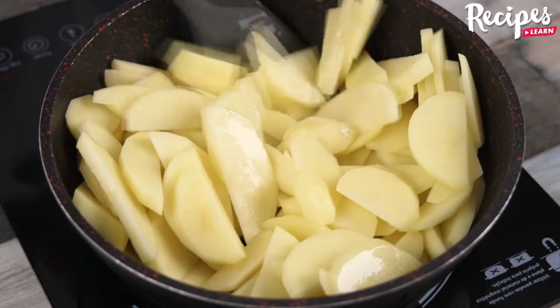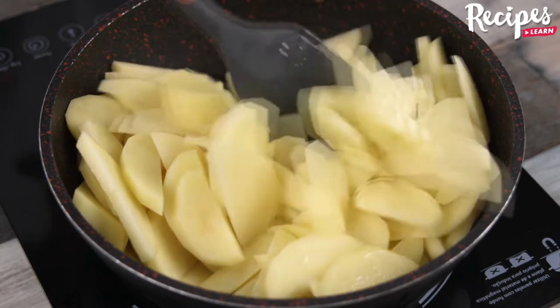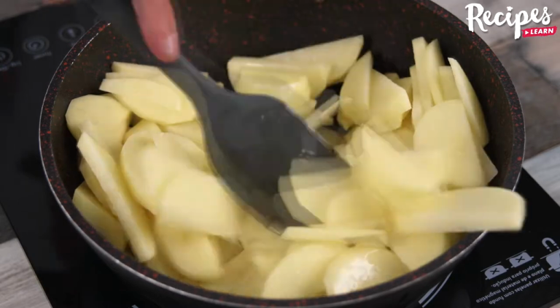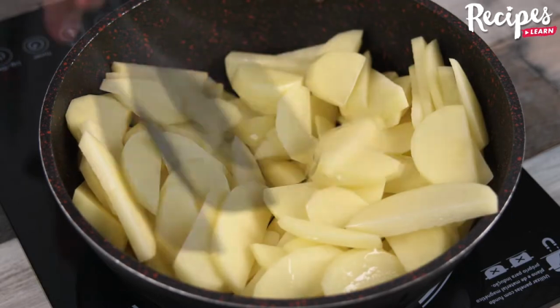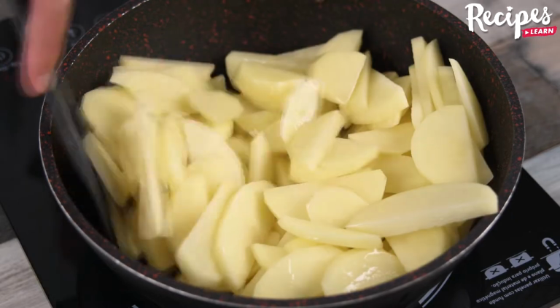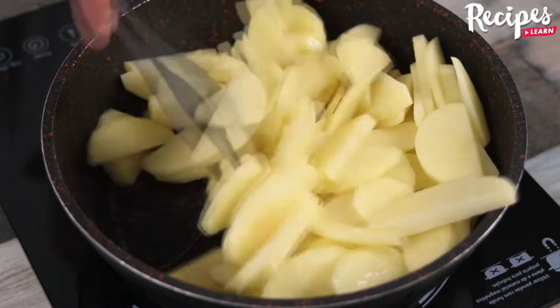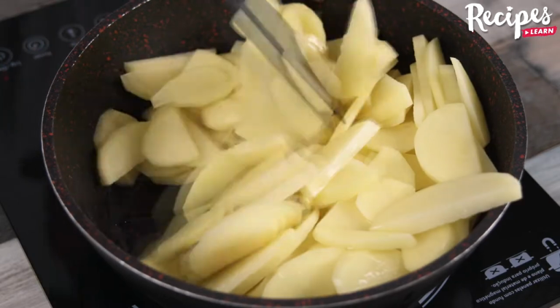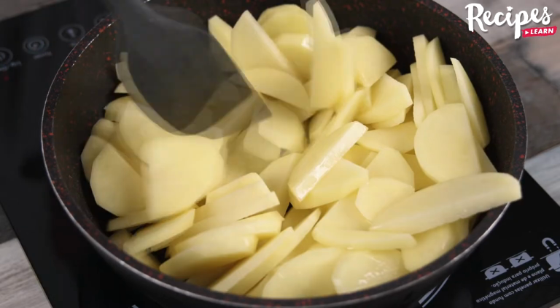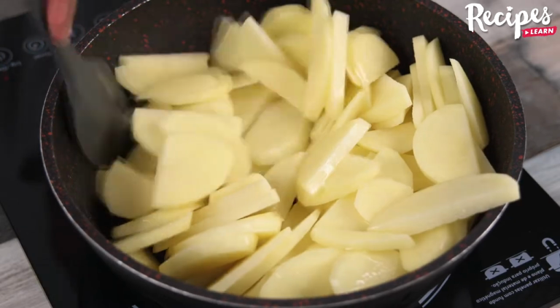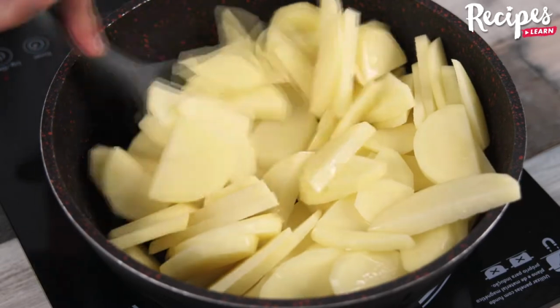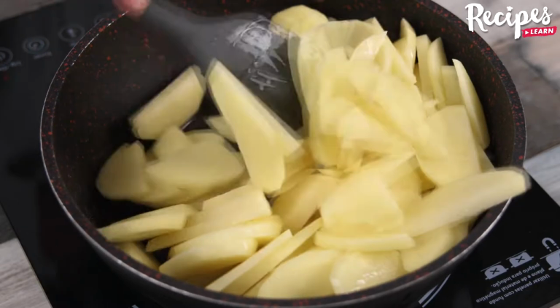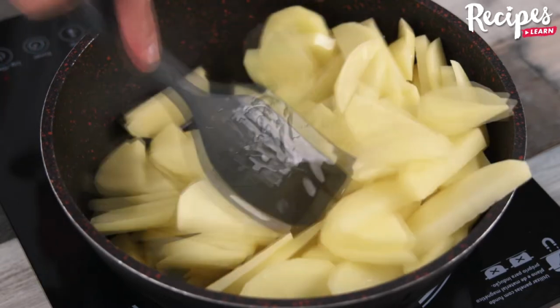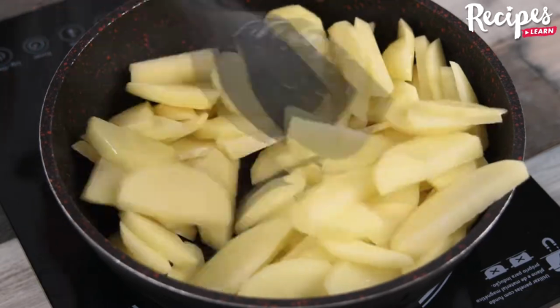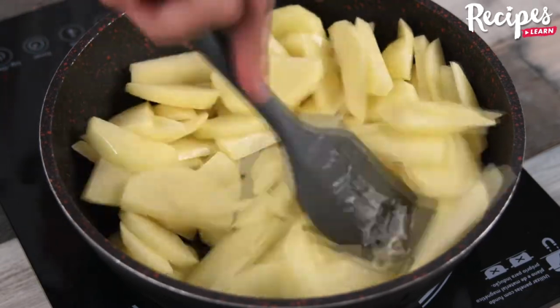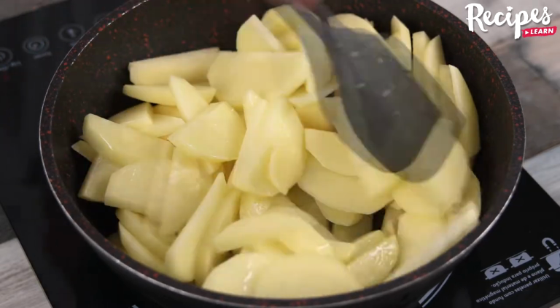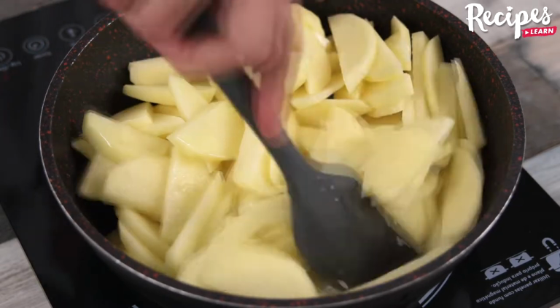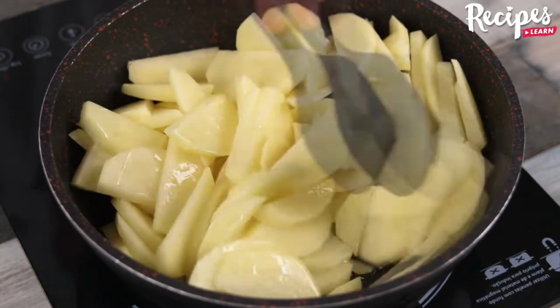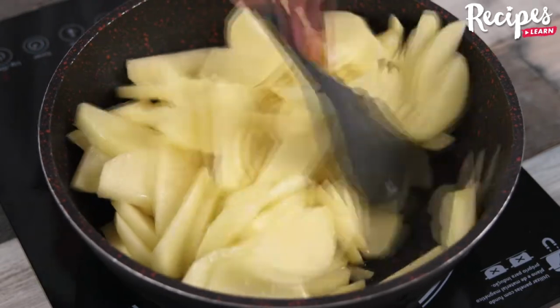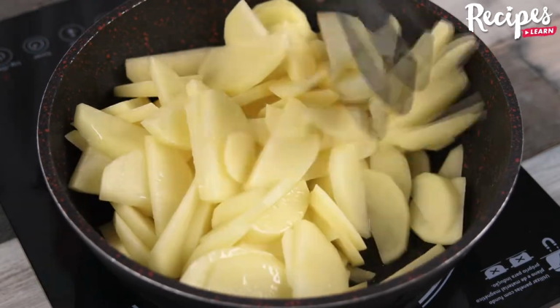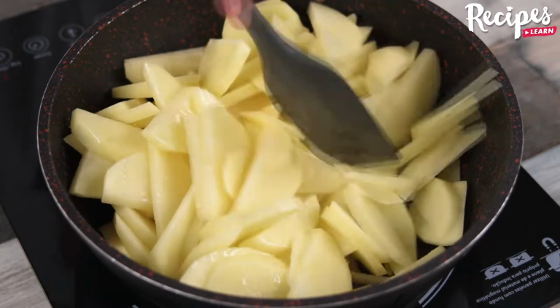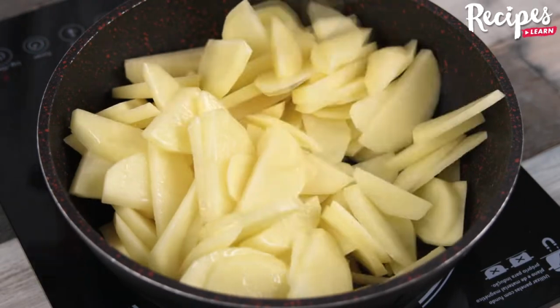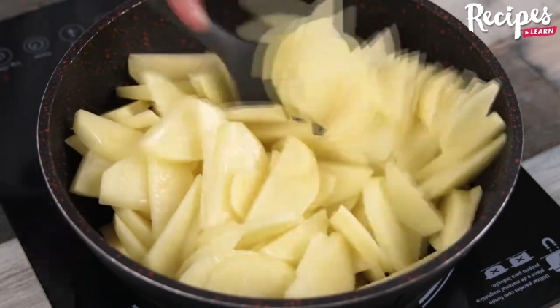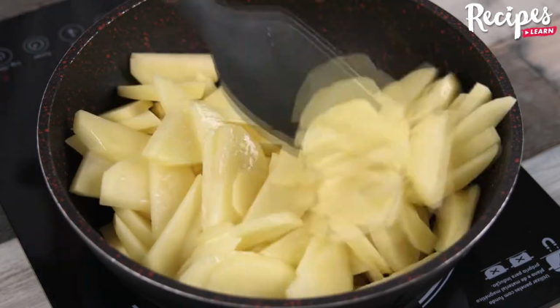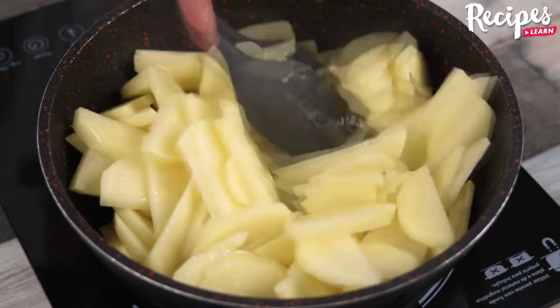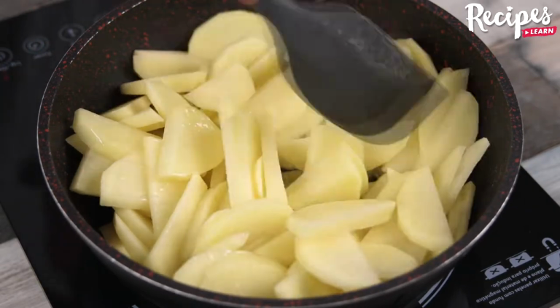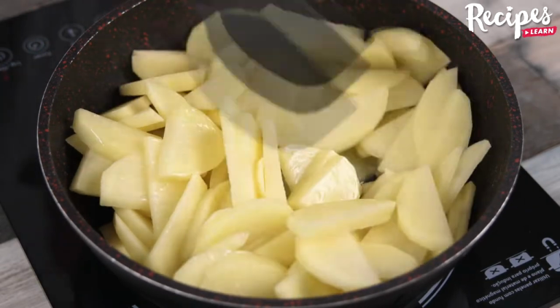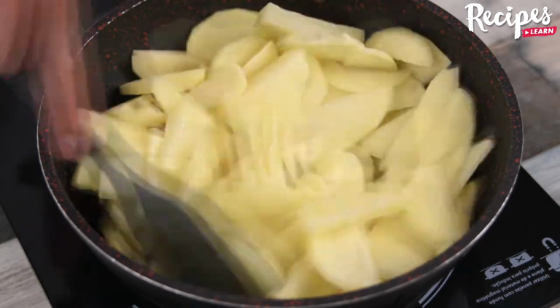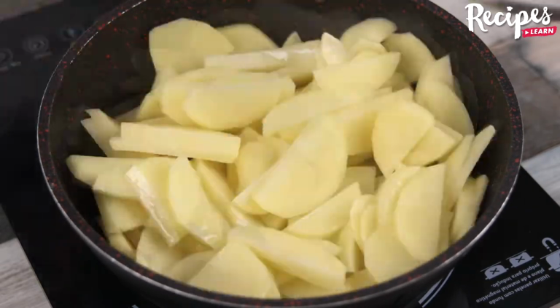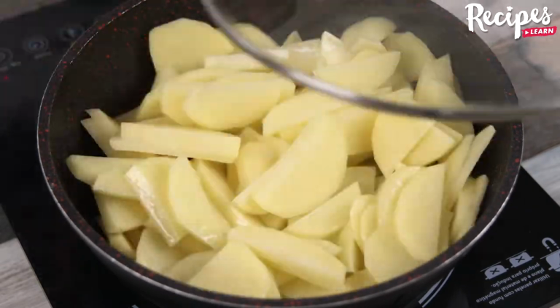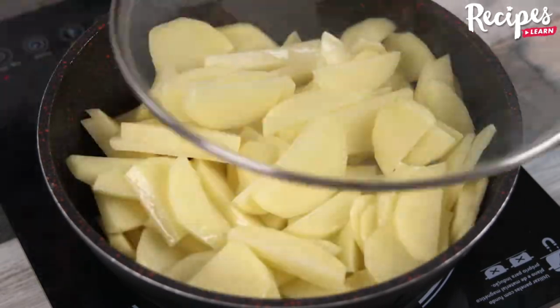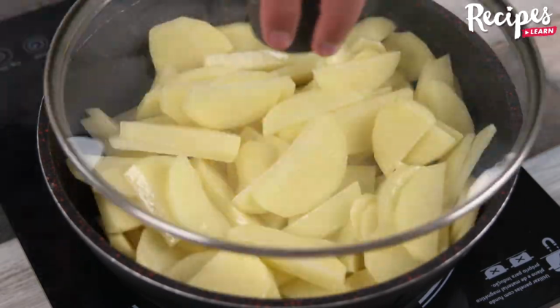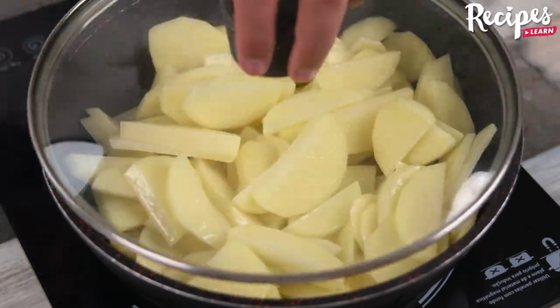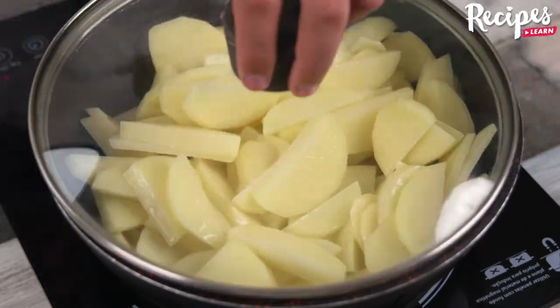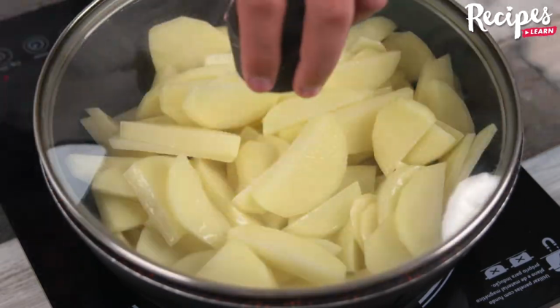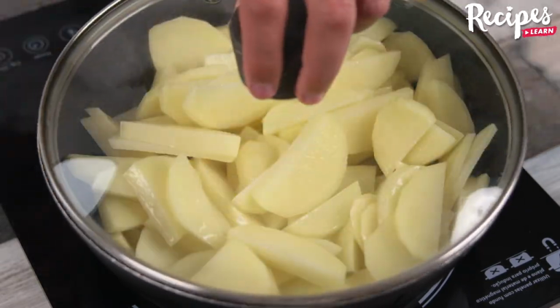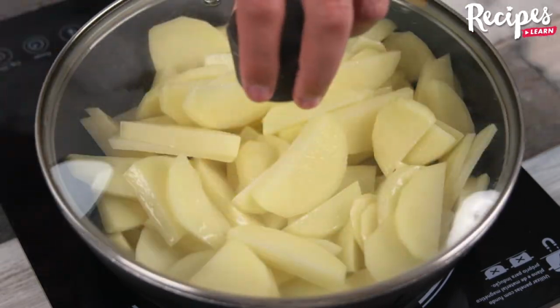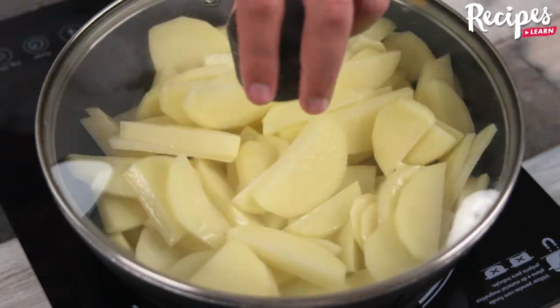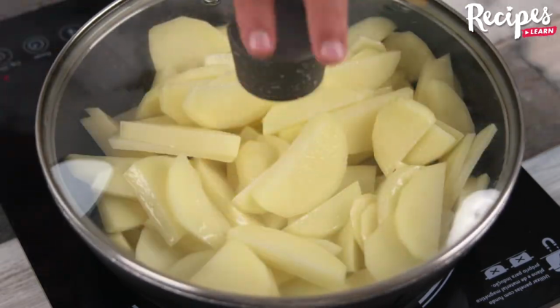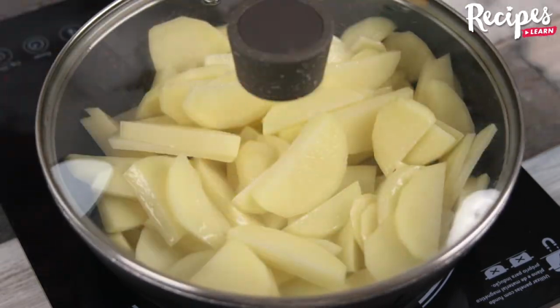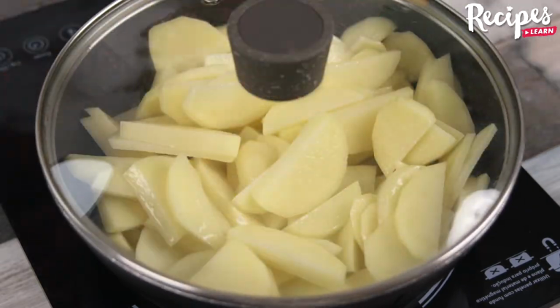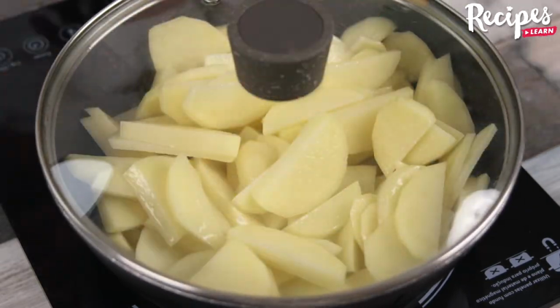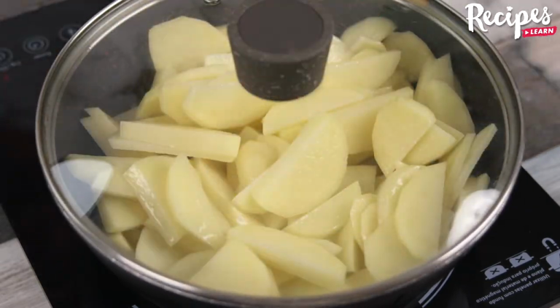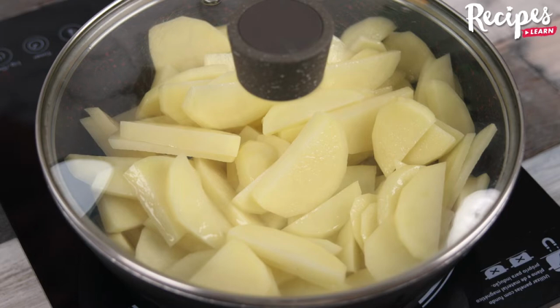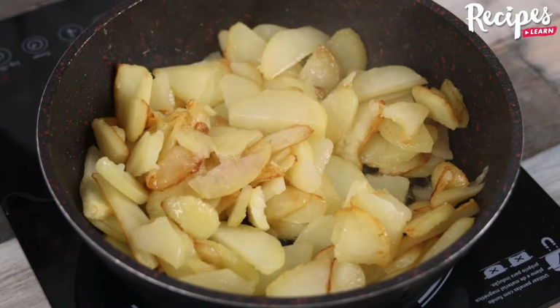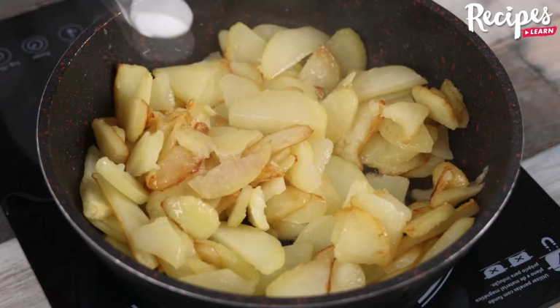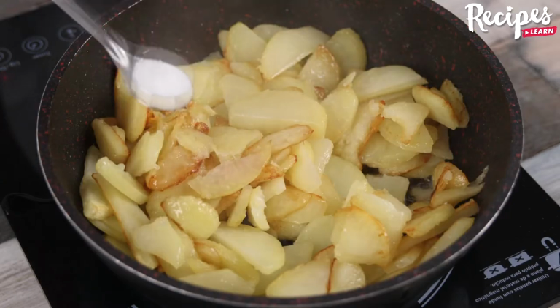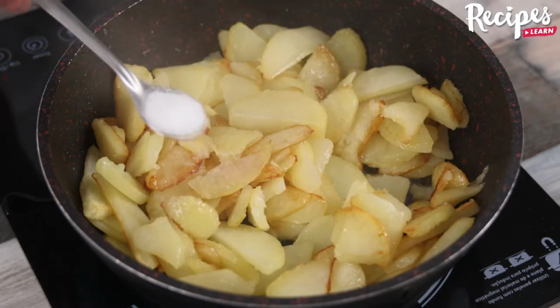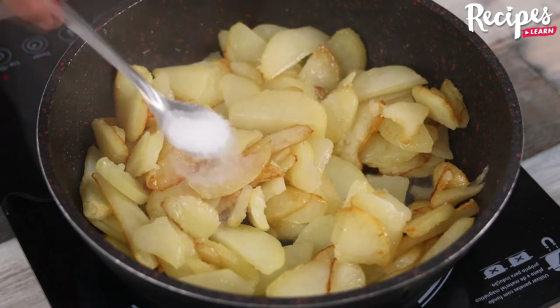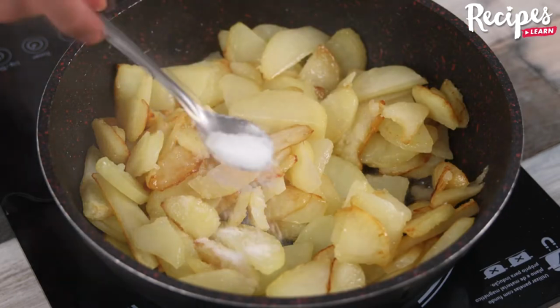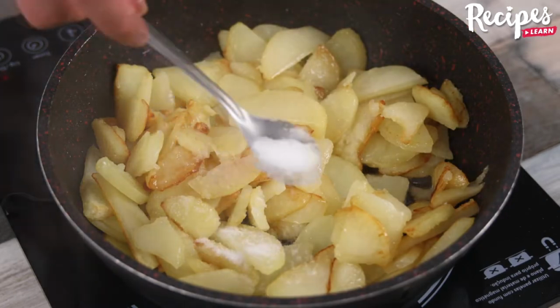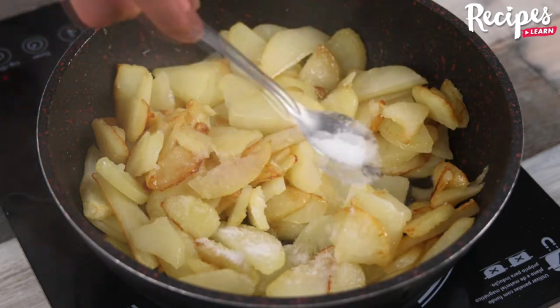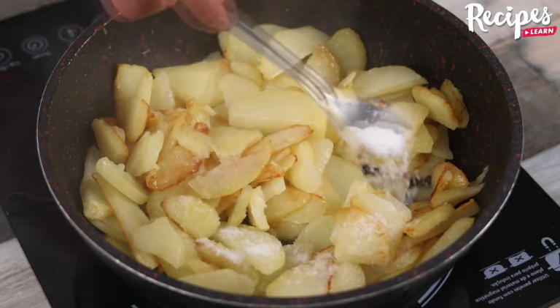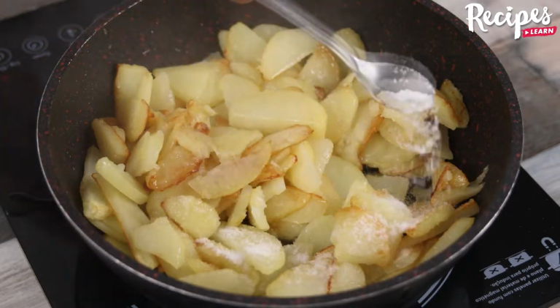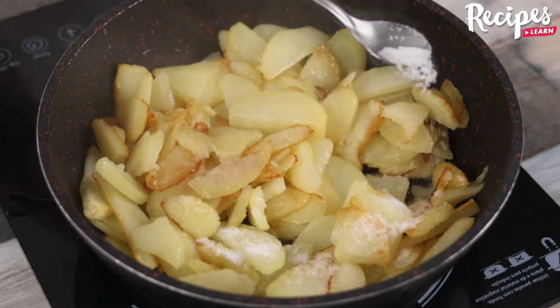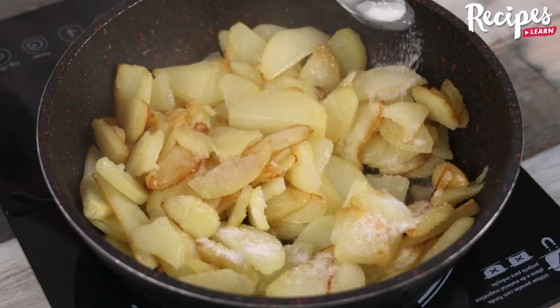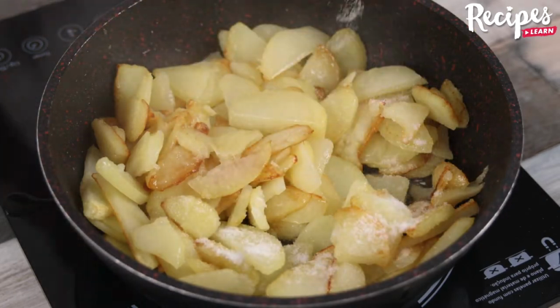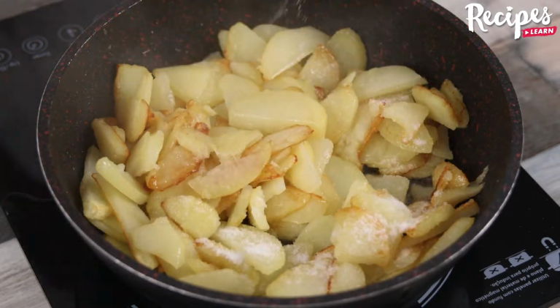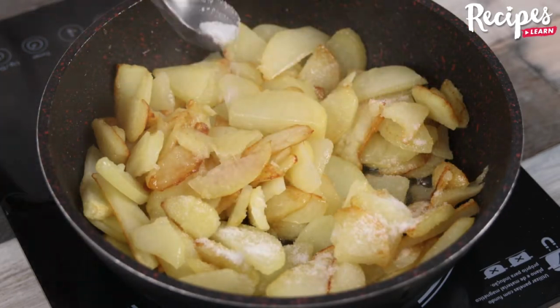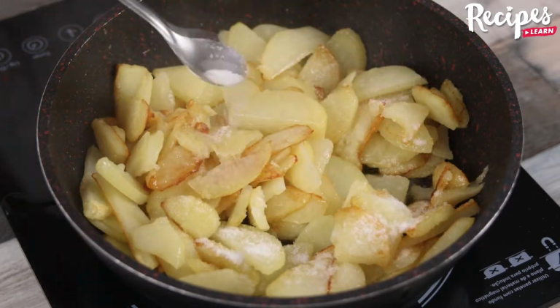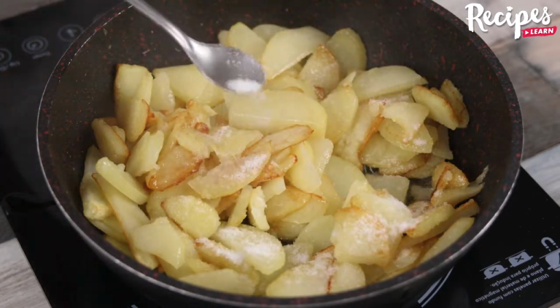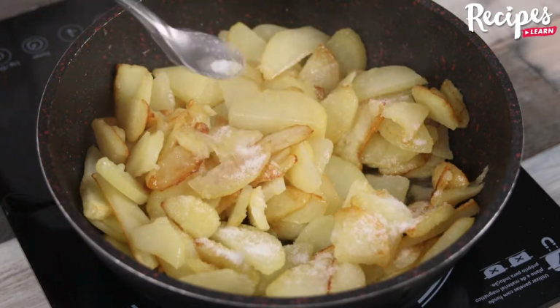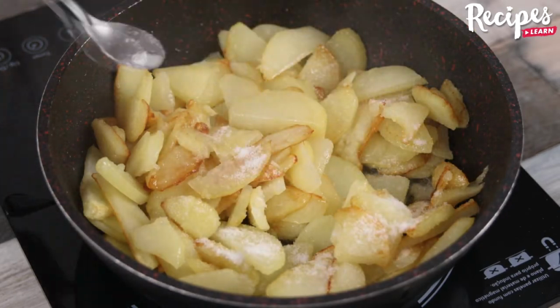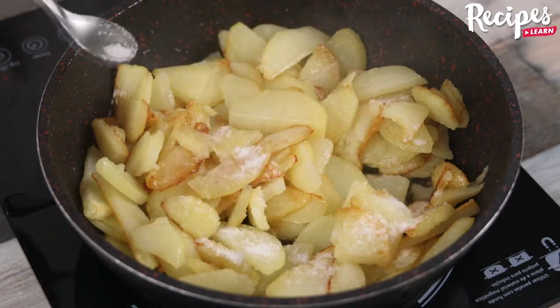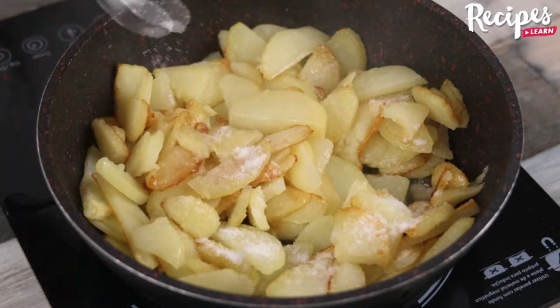You guys, this recipe is incredibly delicious. Make it at home and then come back here to tell me what you think. I'm sure you'll love it.